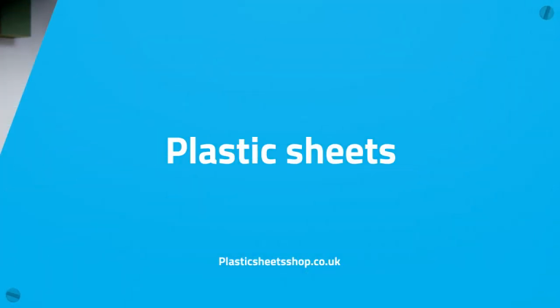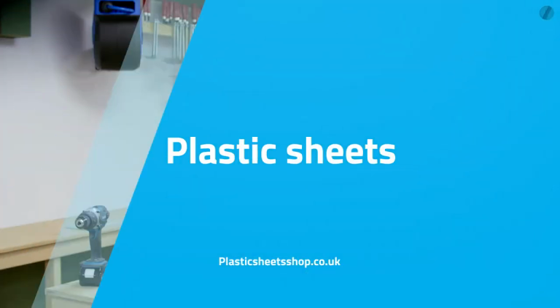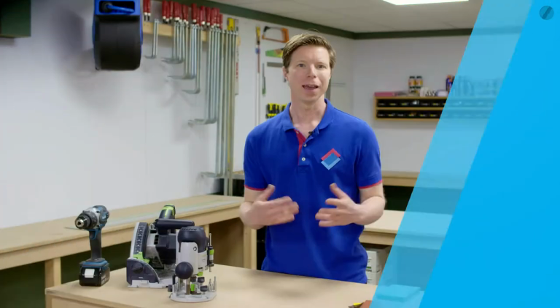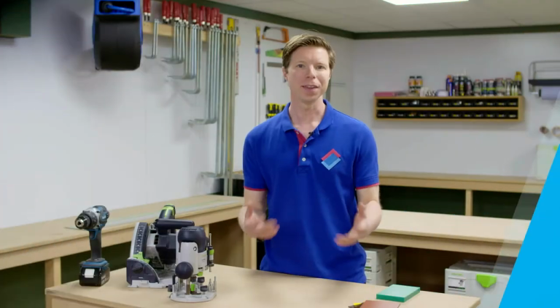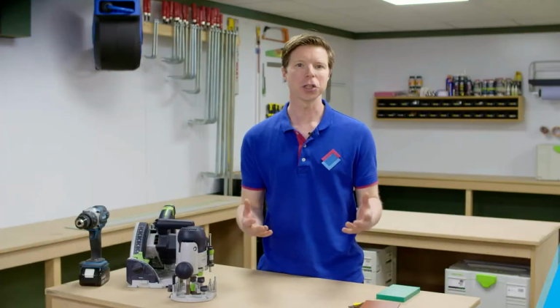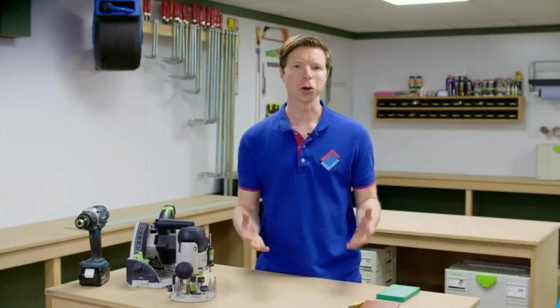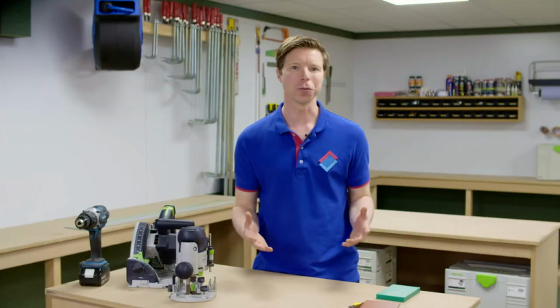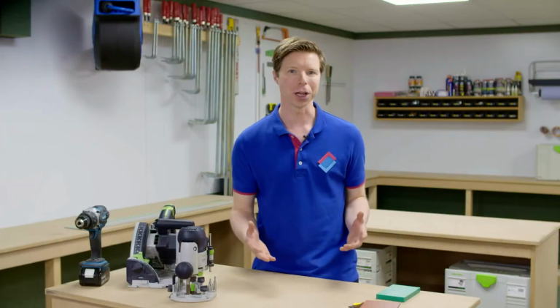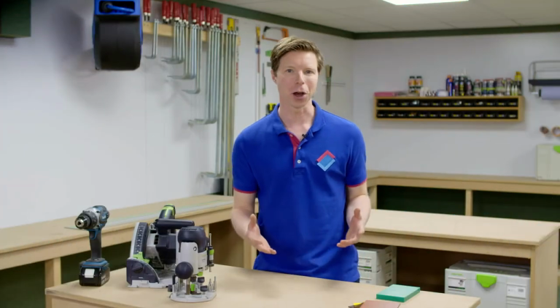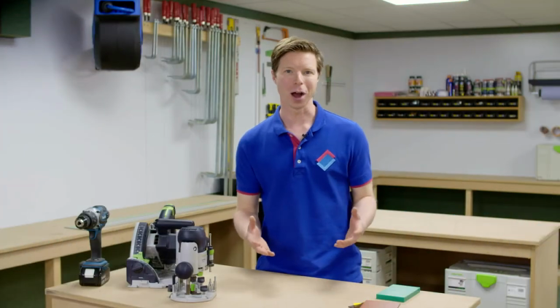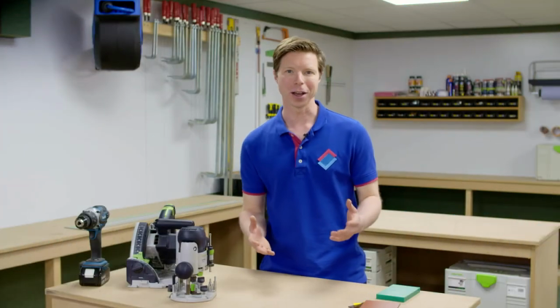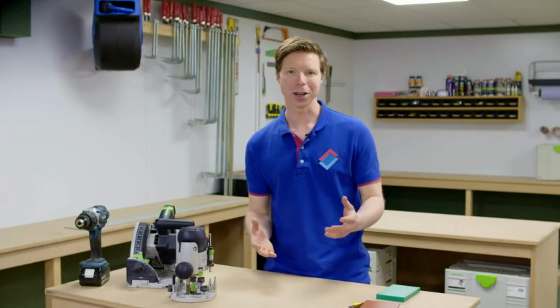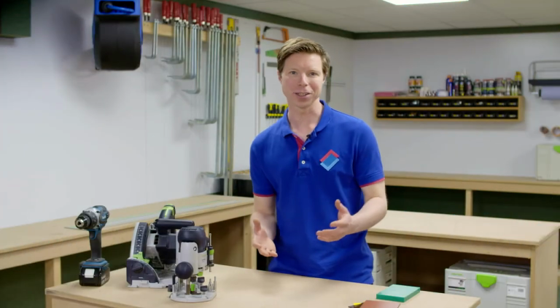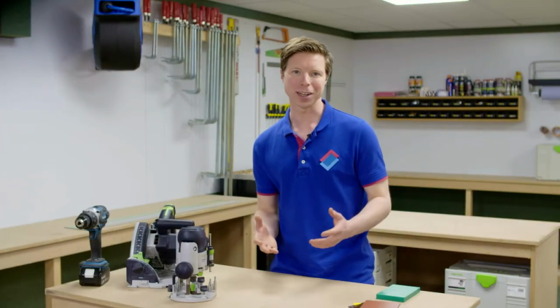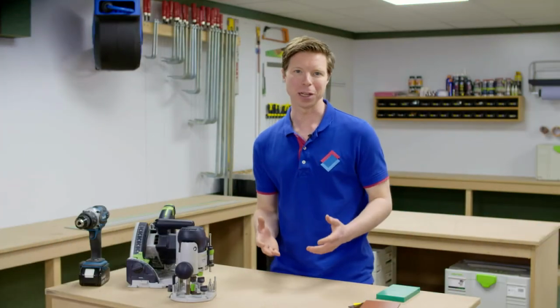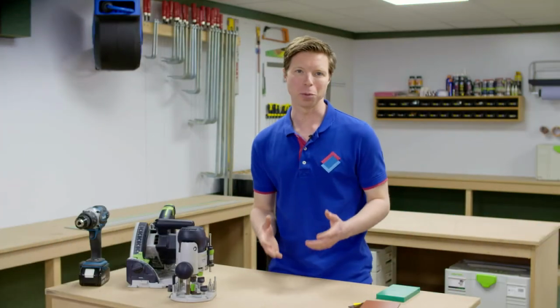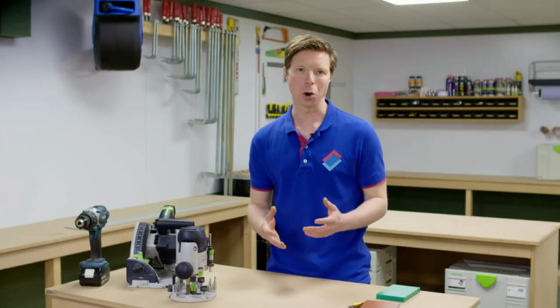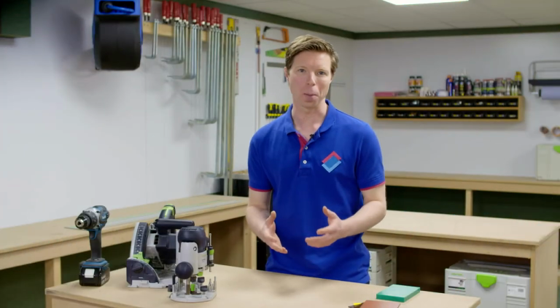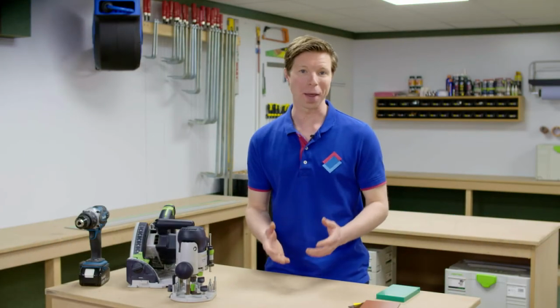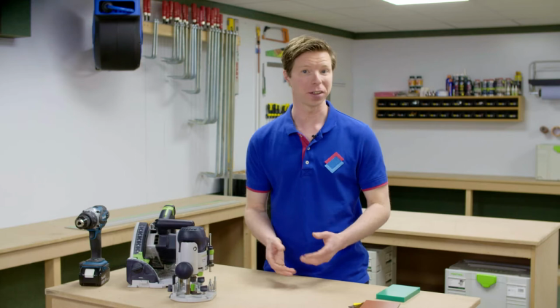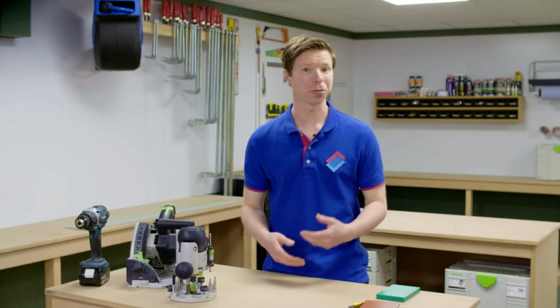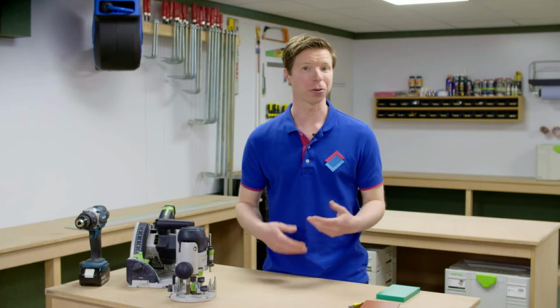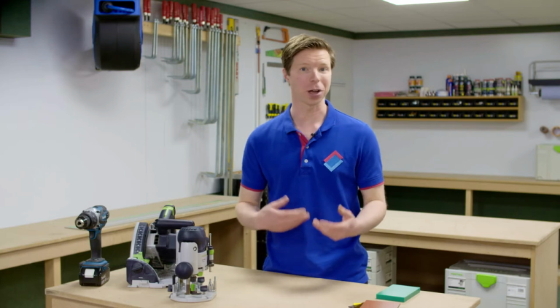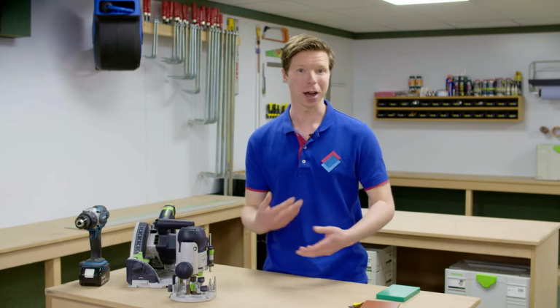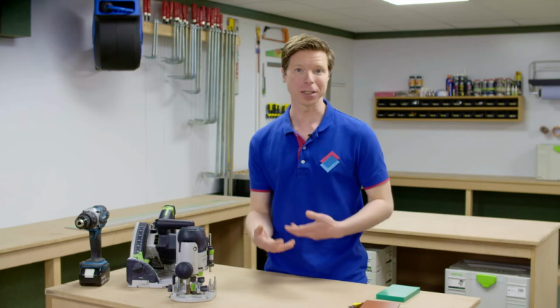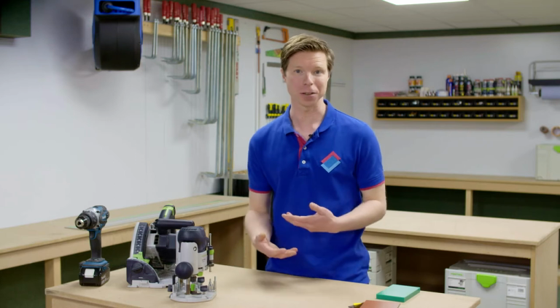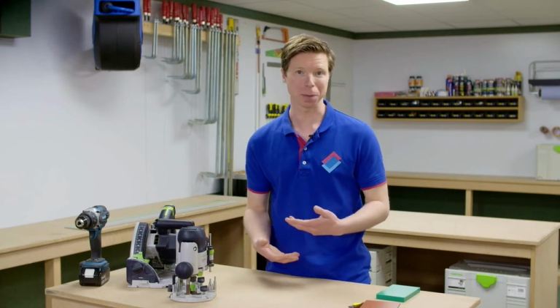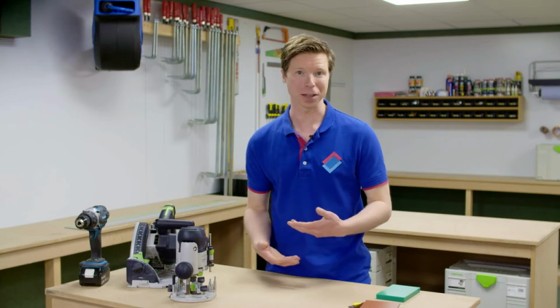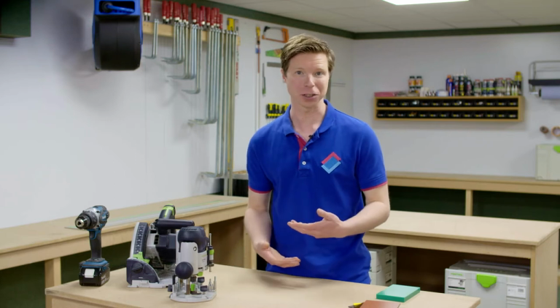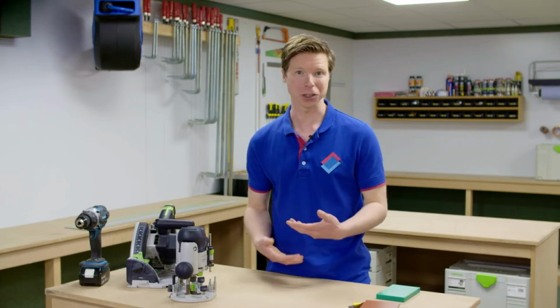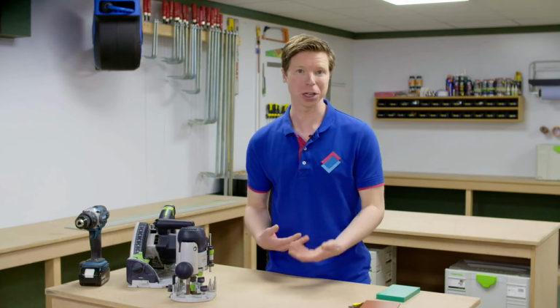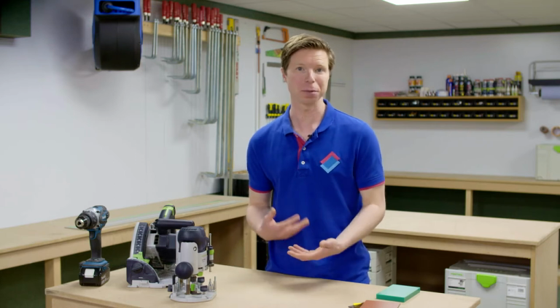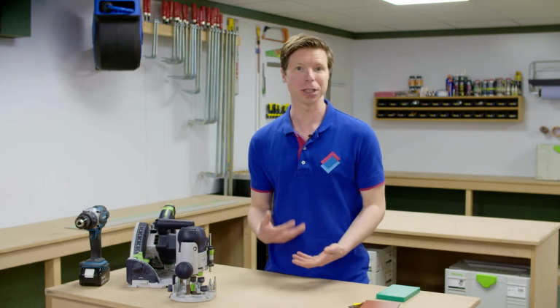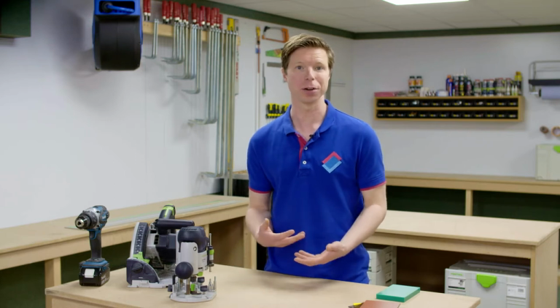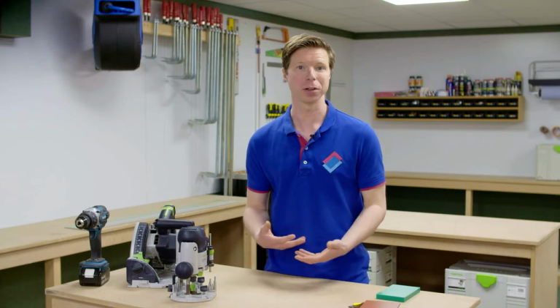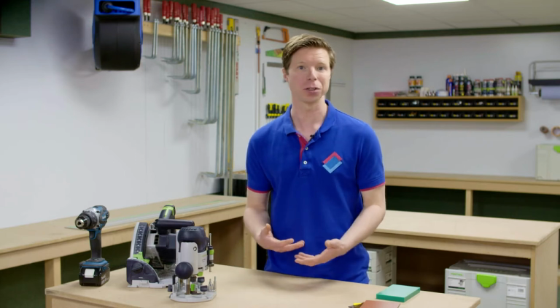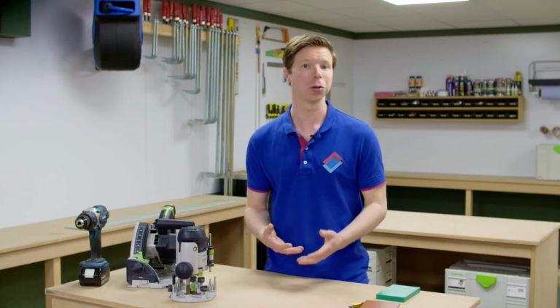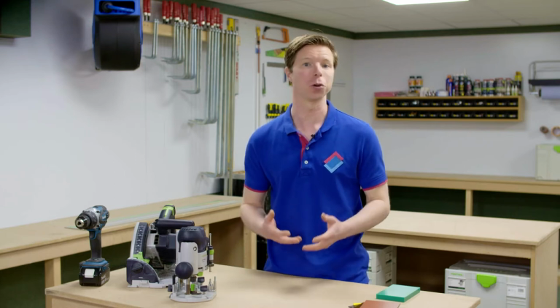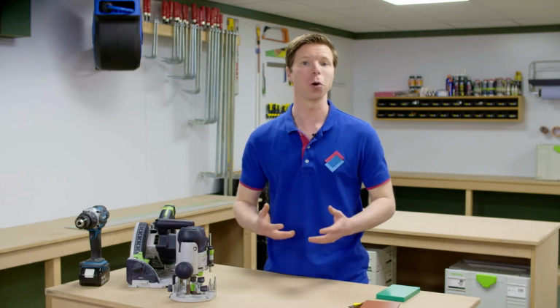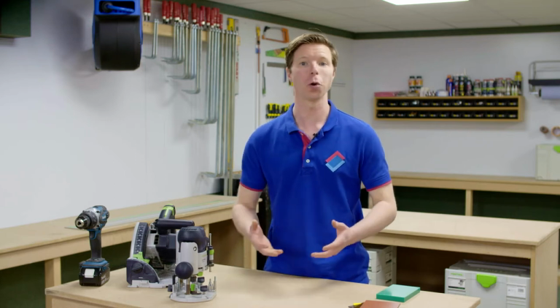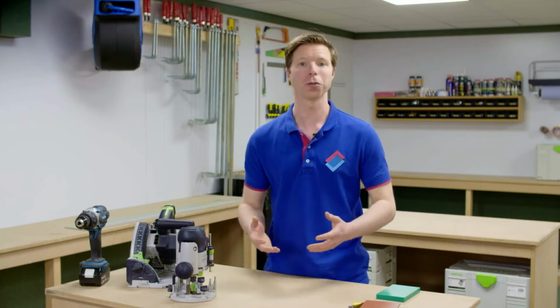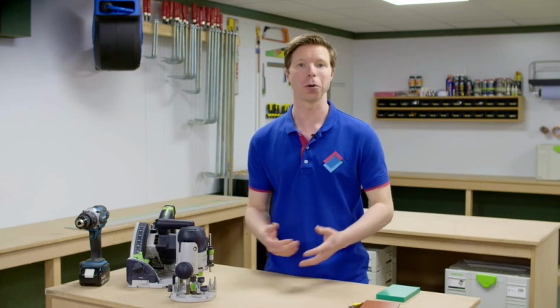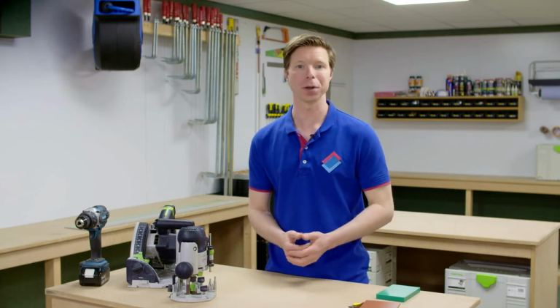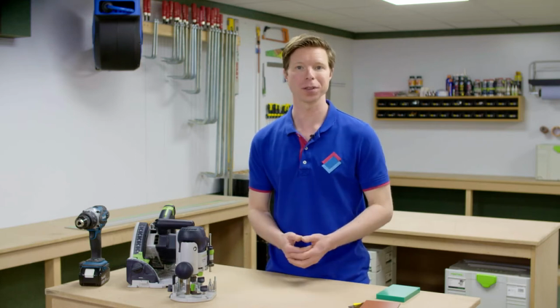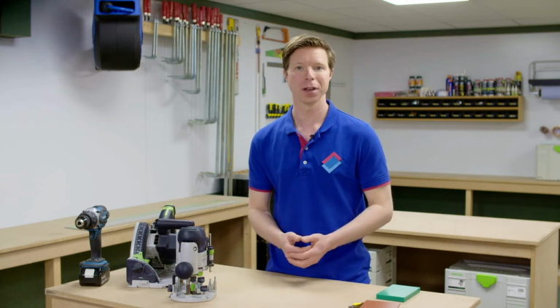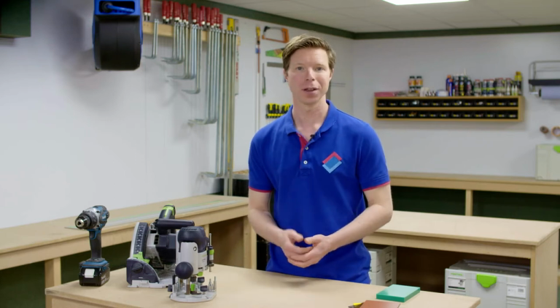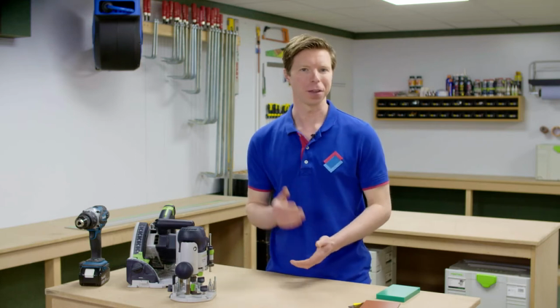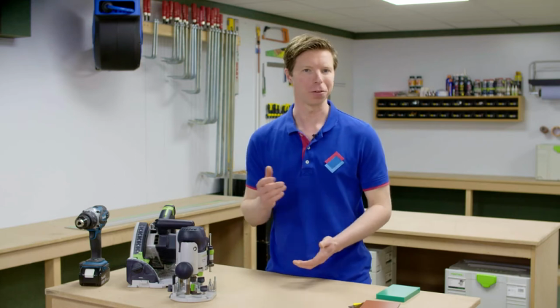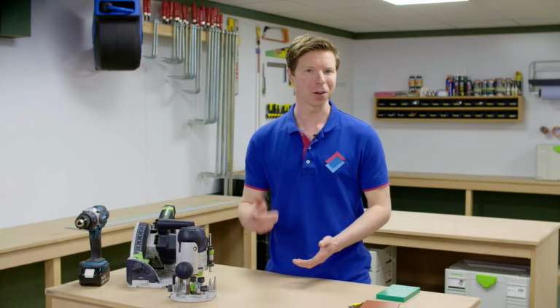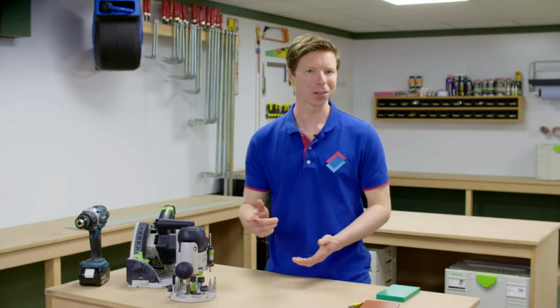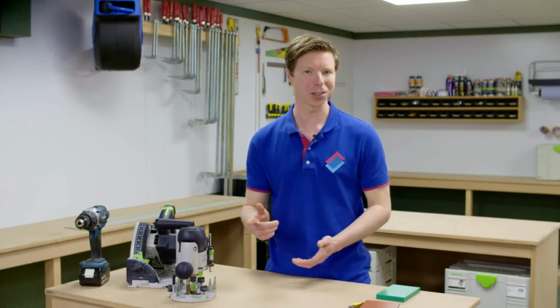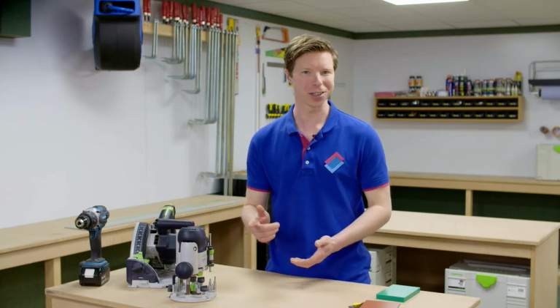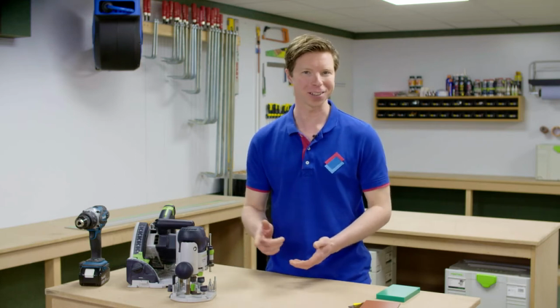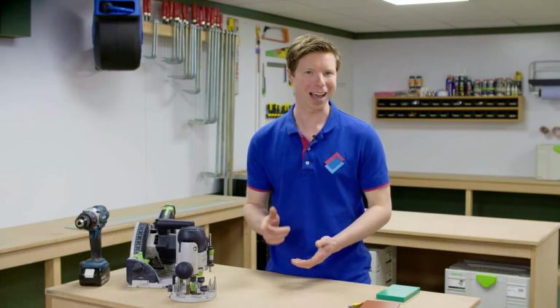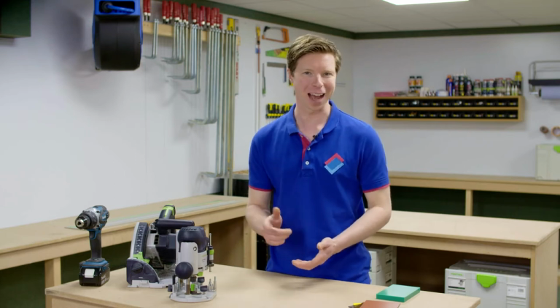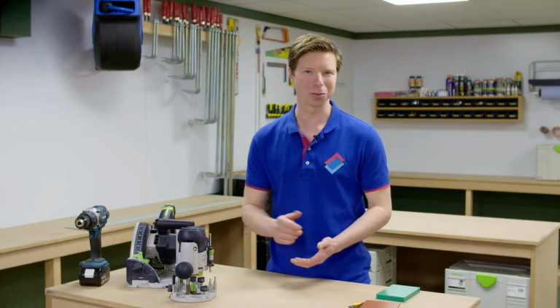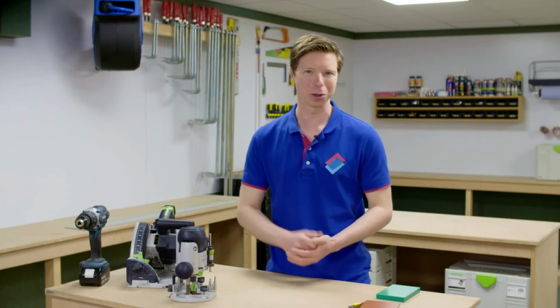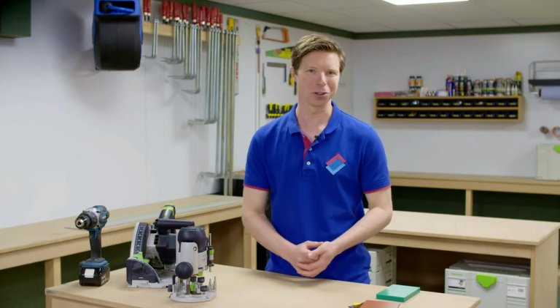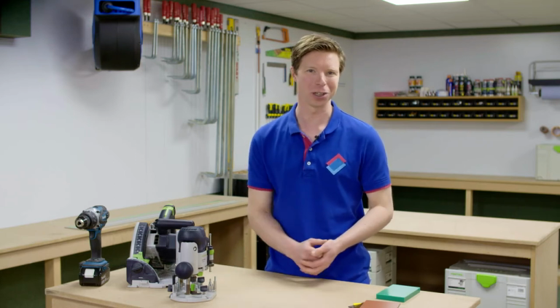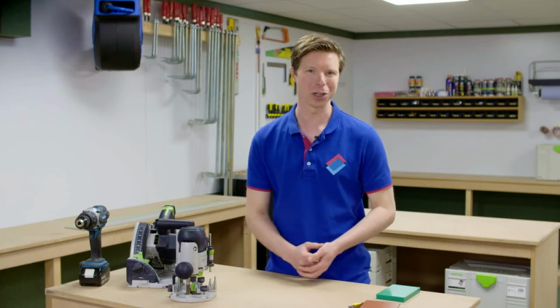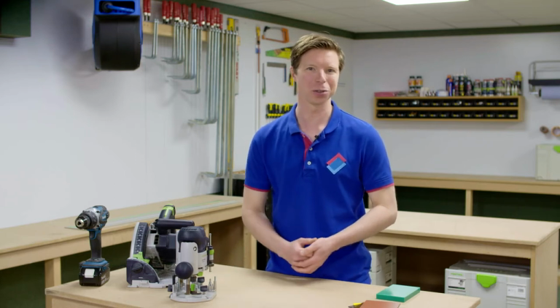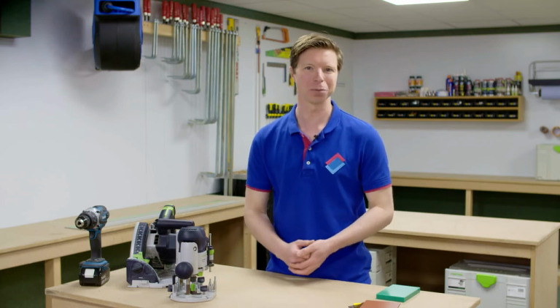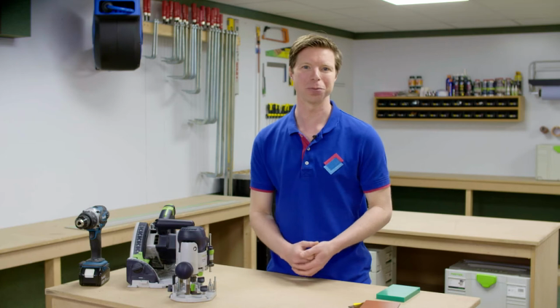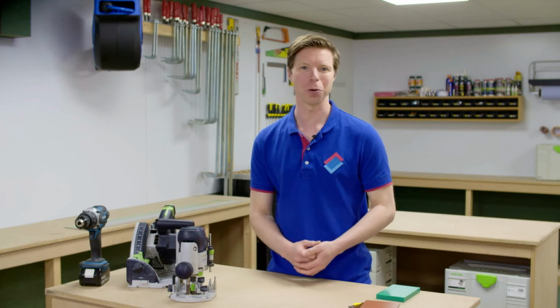In this short video I am going to tell you more about the different kinds of plastic sheet materials that you can order from us, their advantages and what you can use them for.